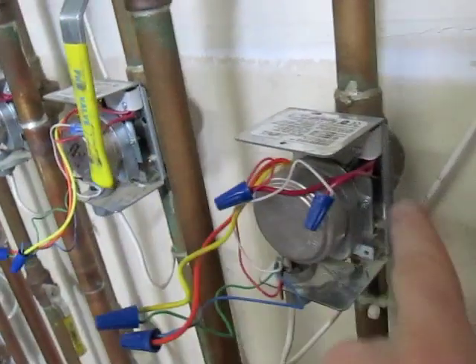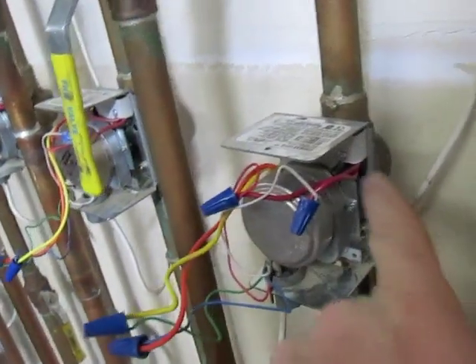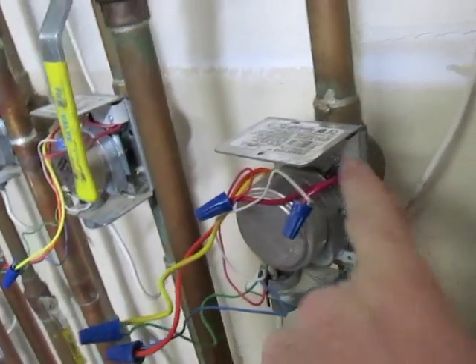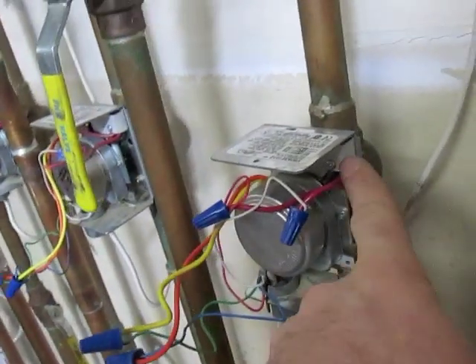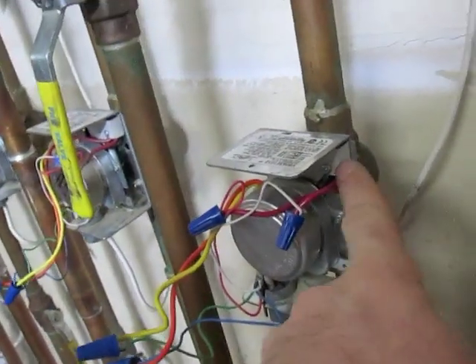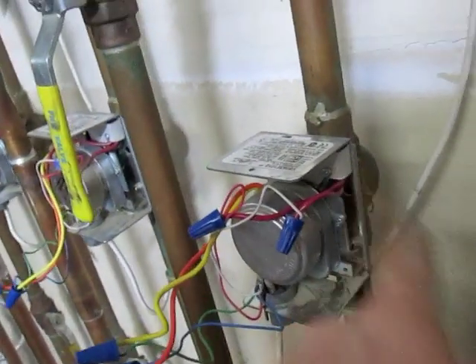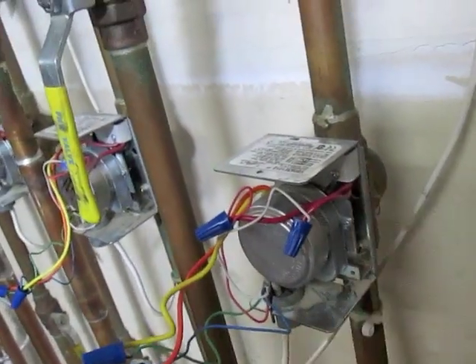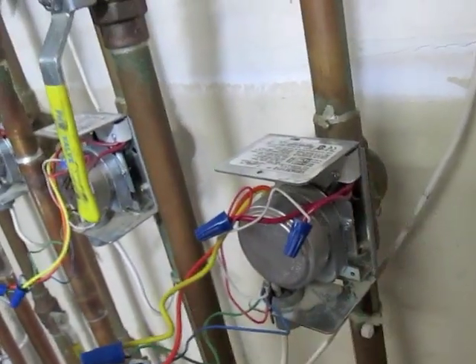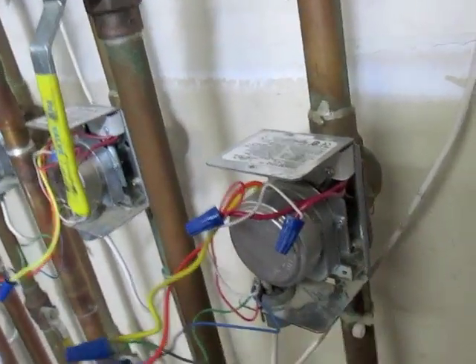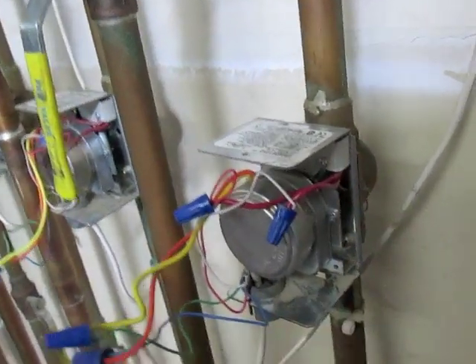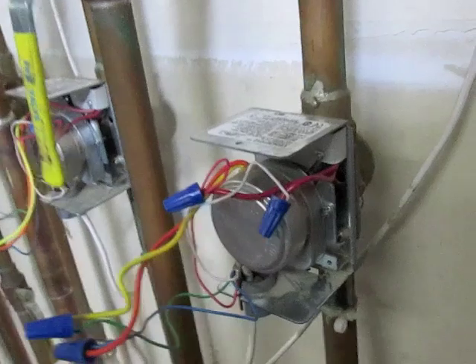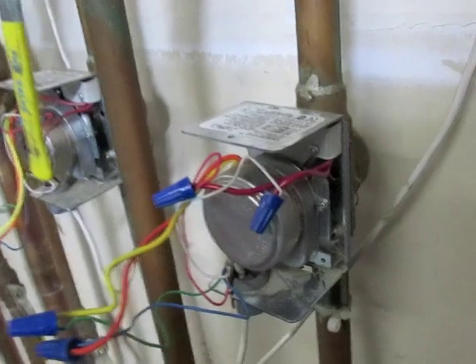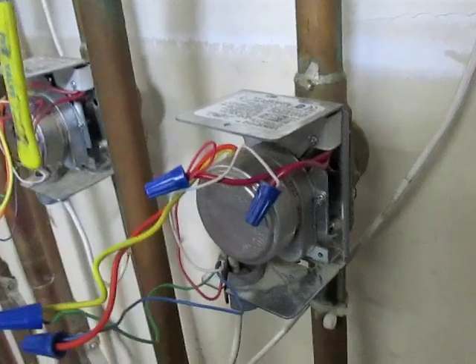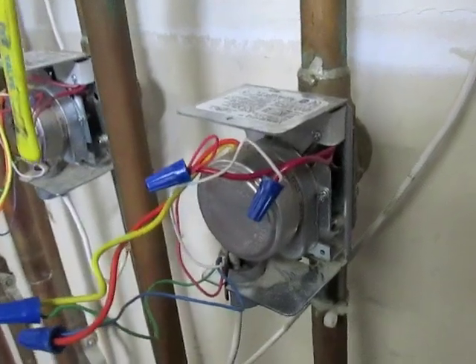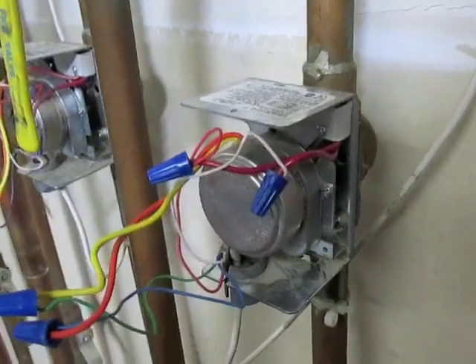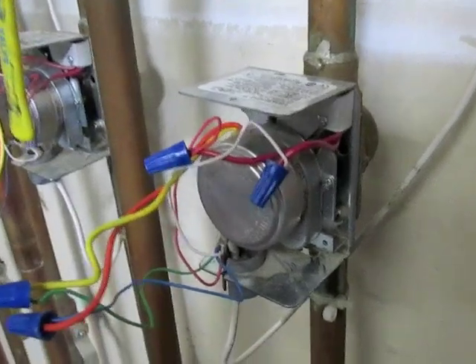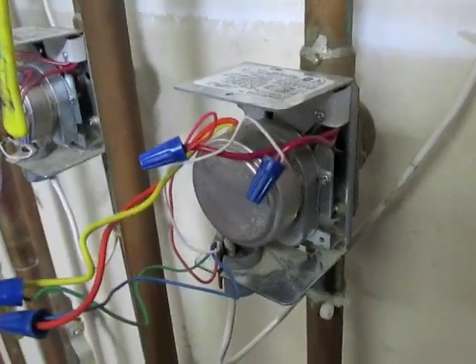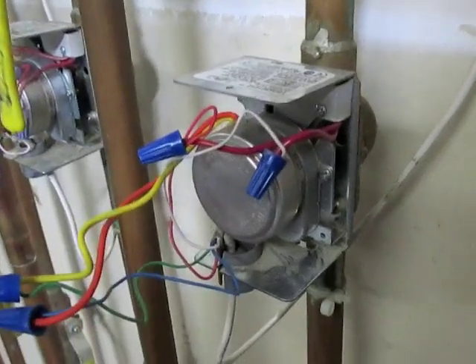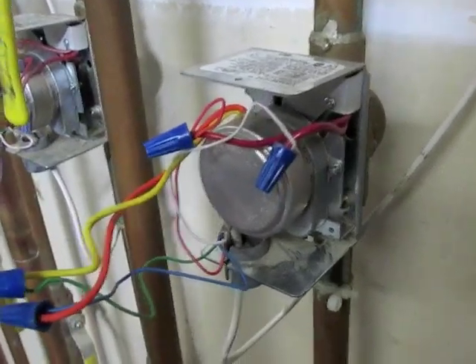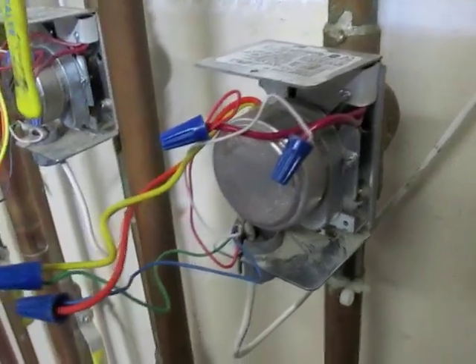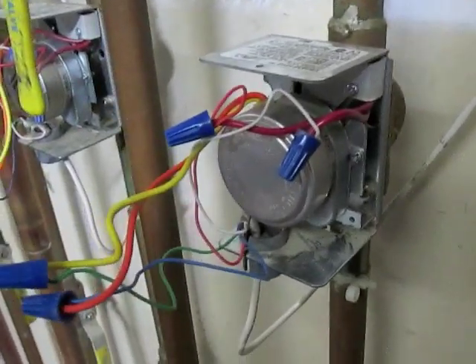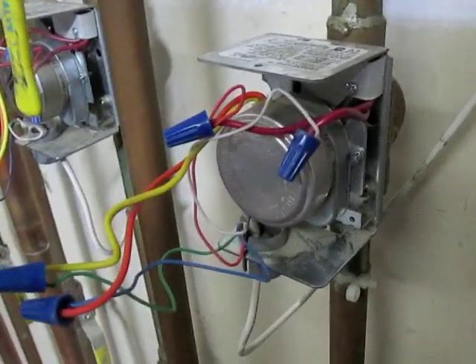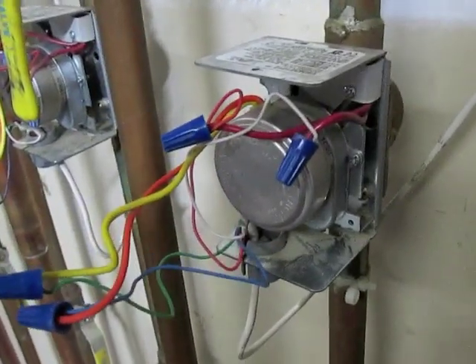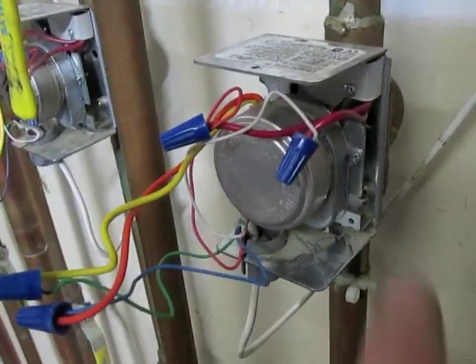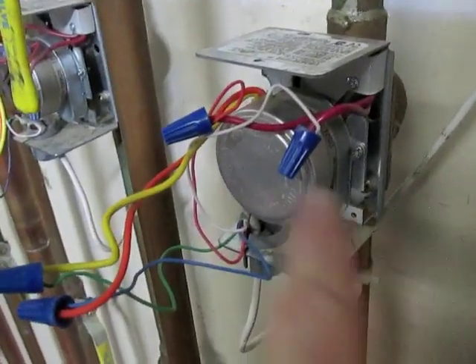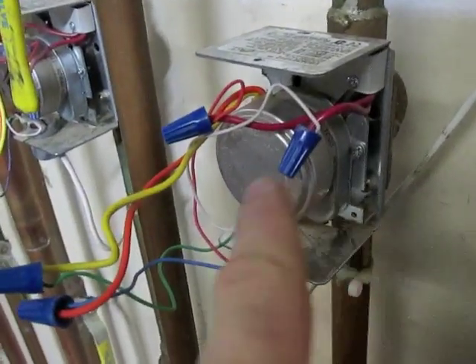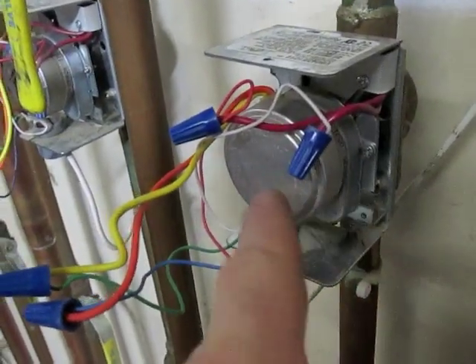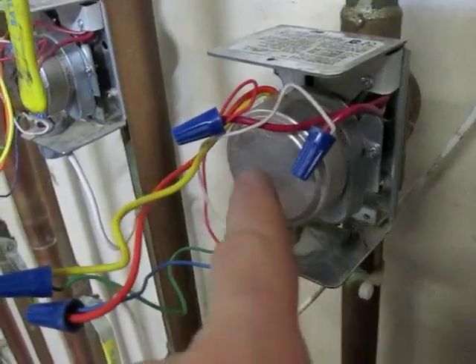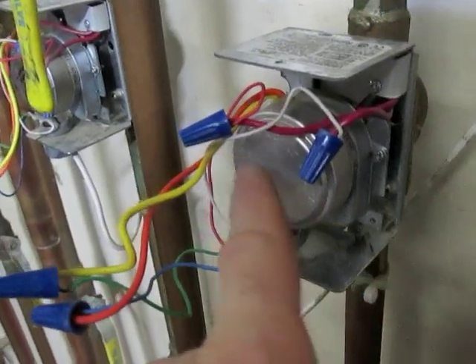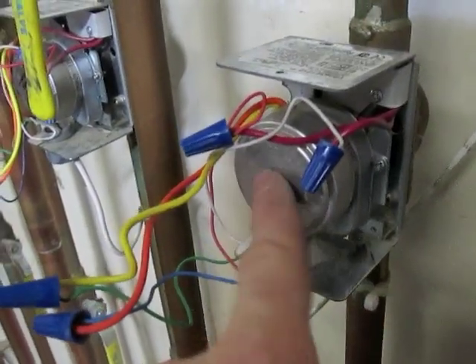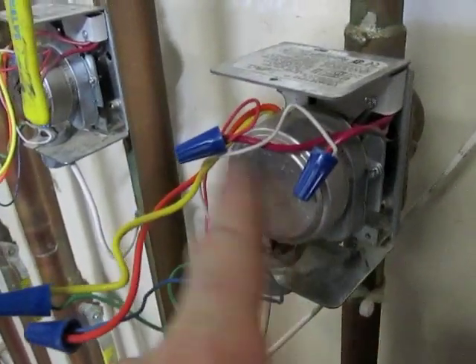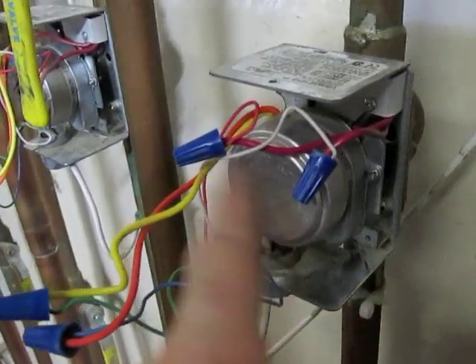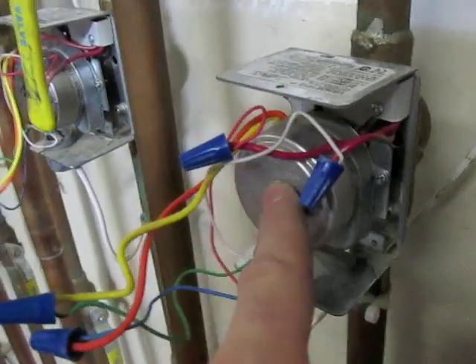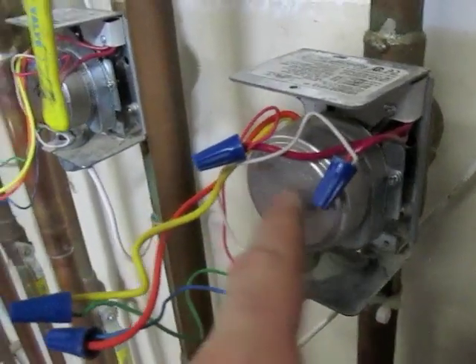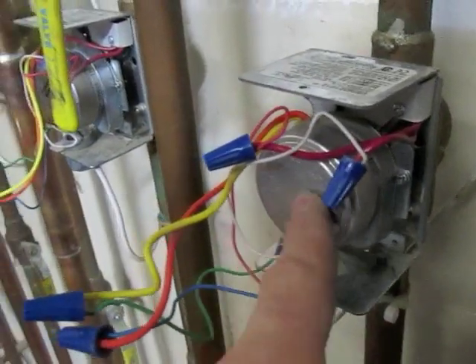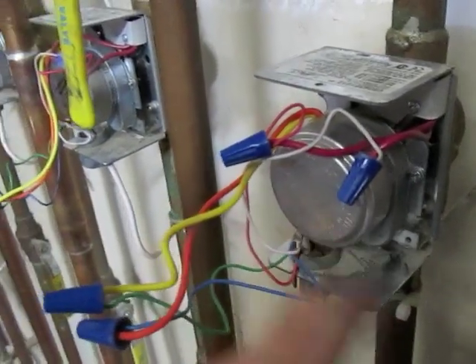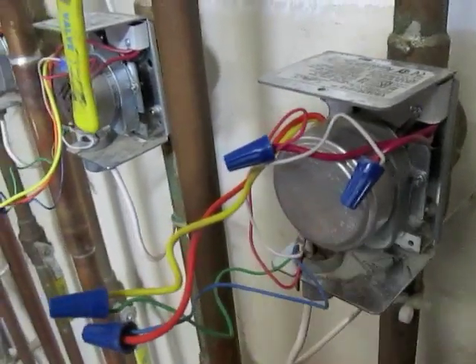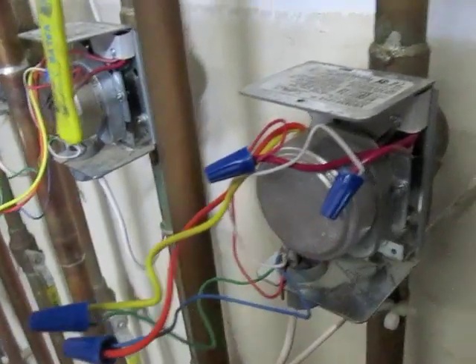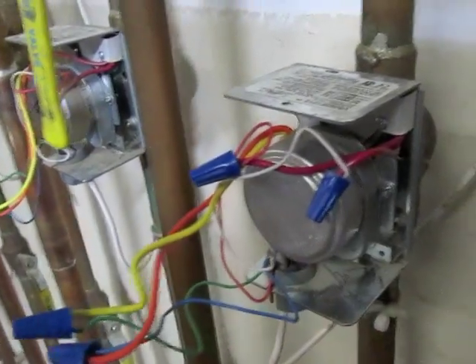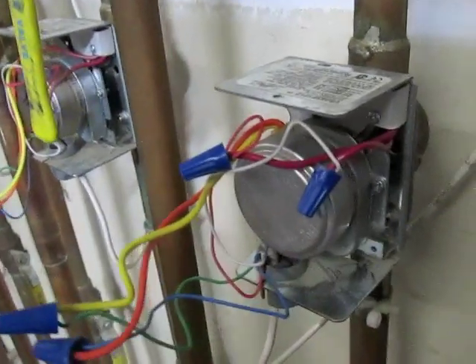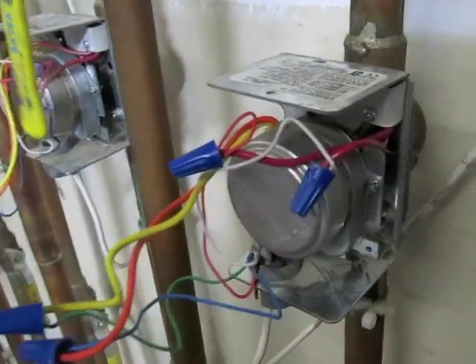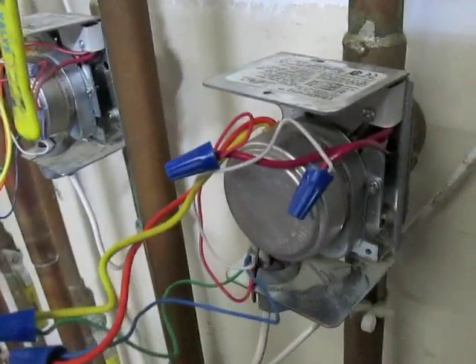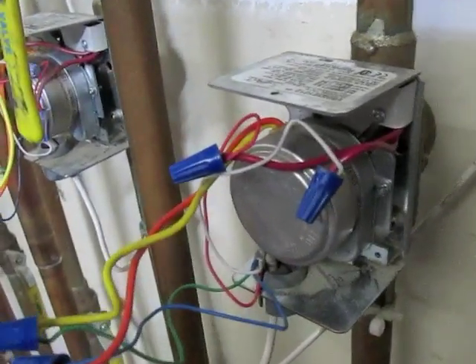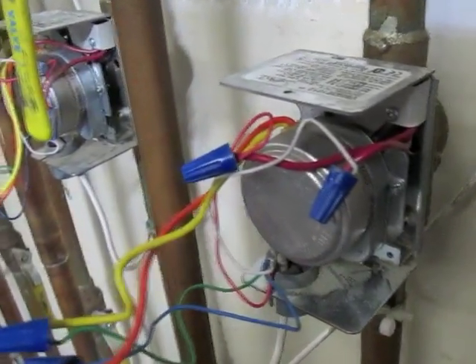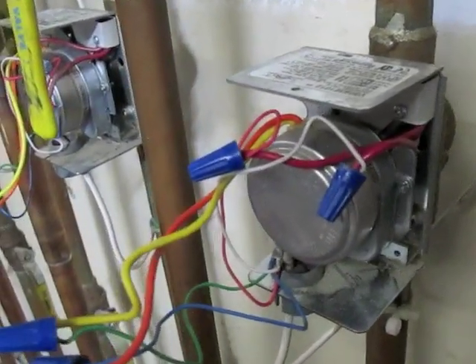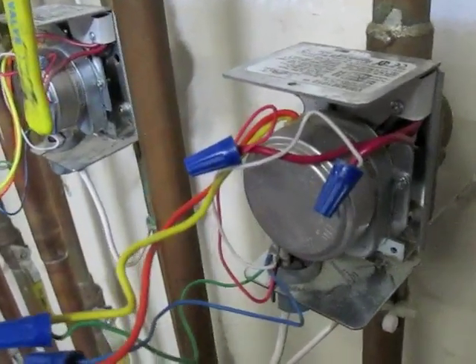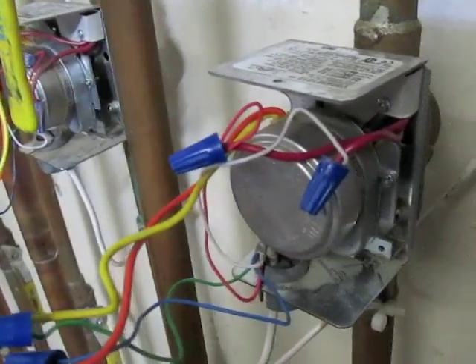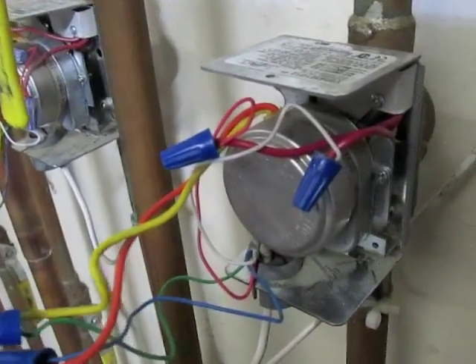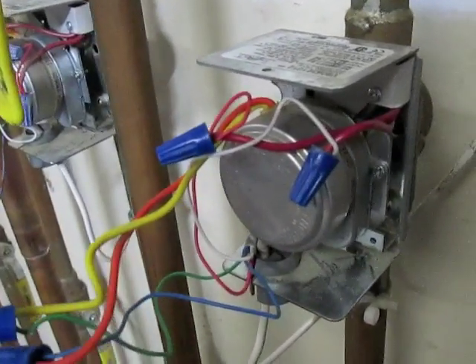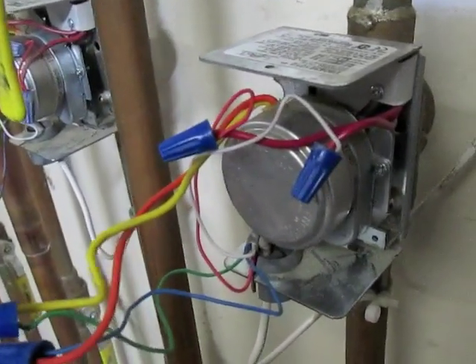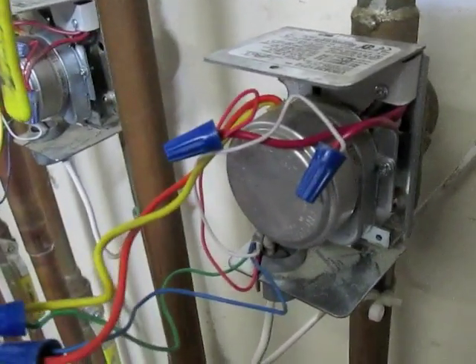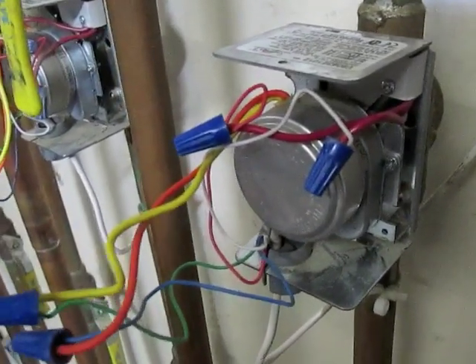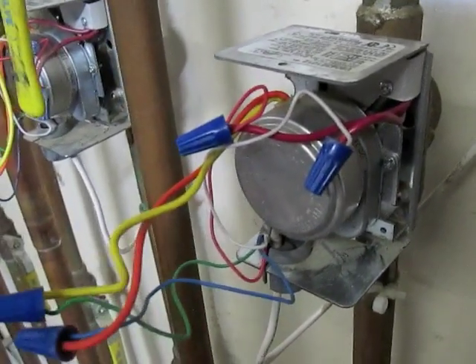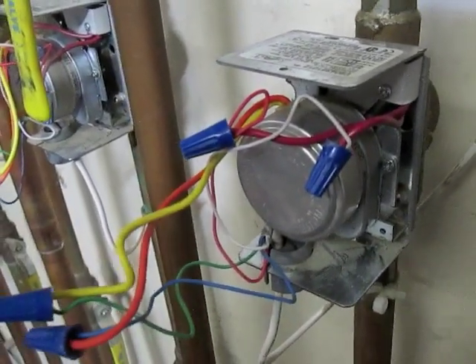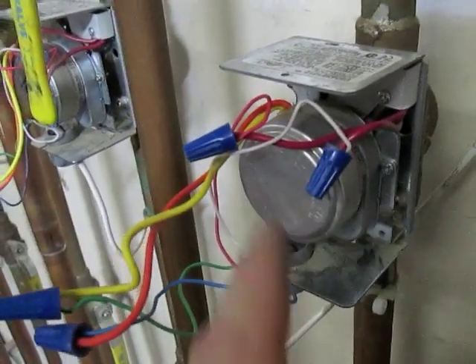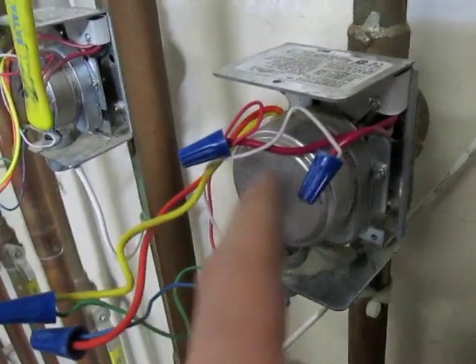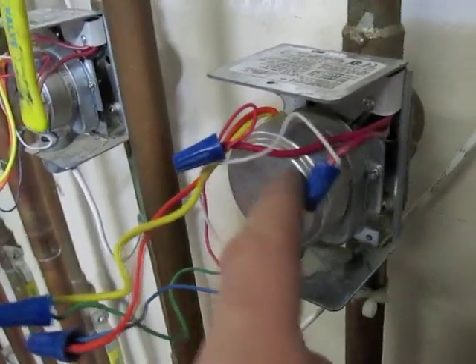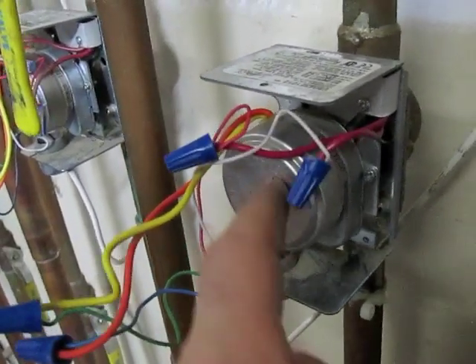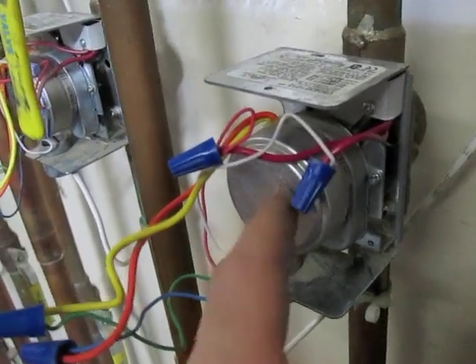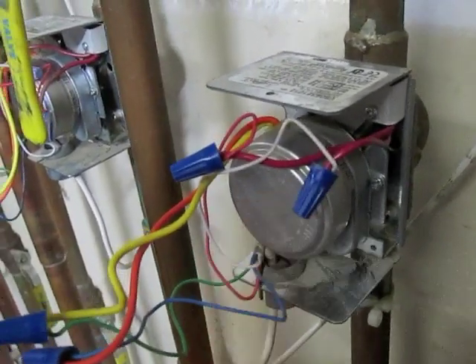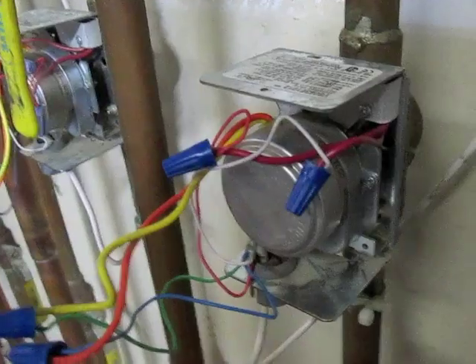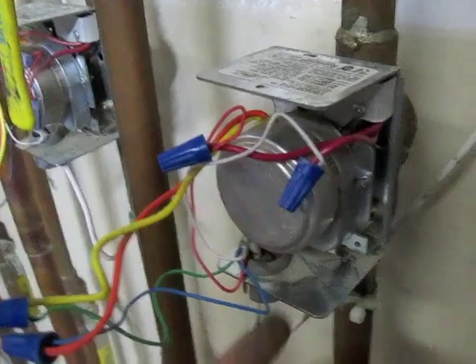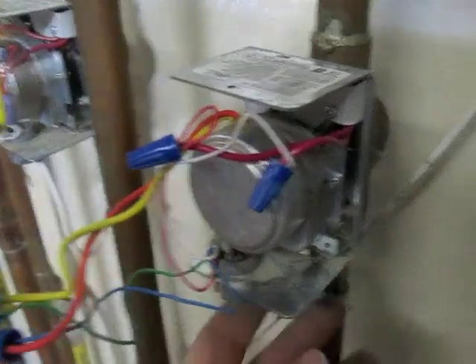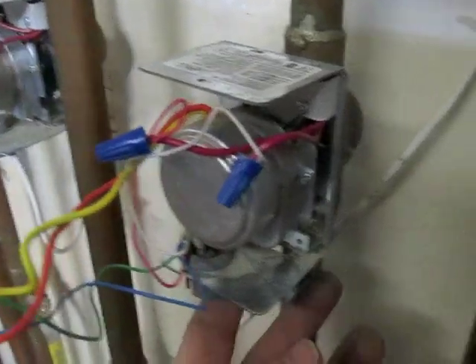I also checked the end switch here, and that was working. So I'll raise the thermostat, and hopefully this turns on.